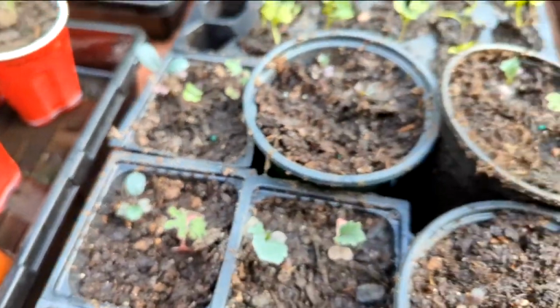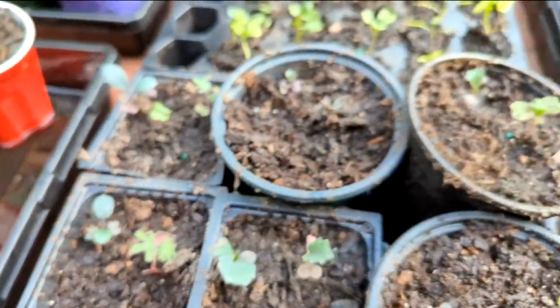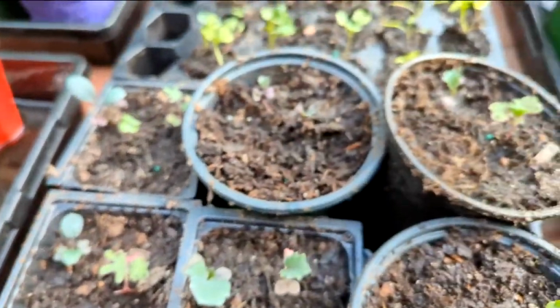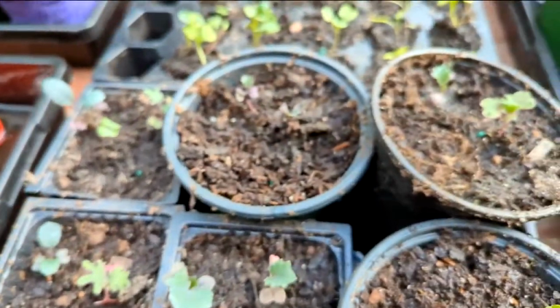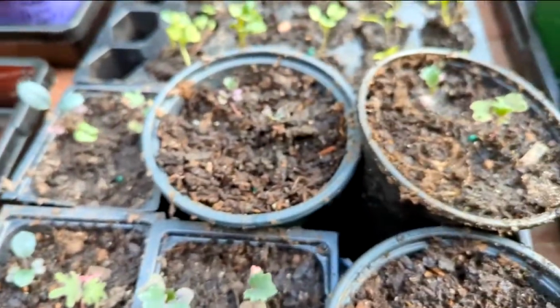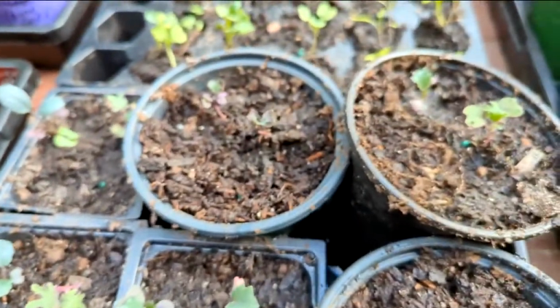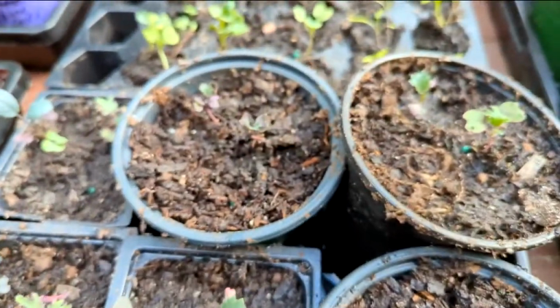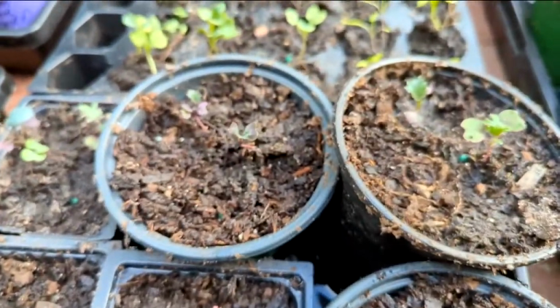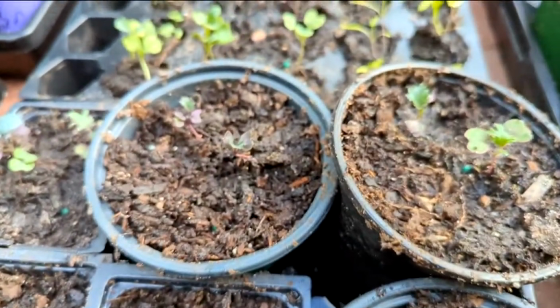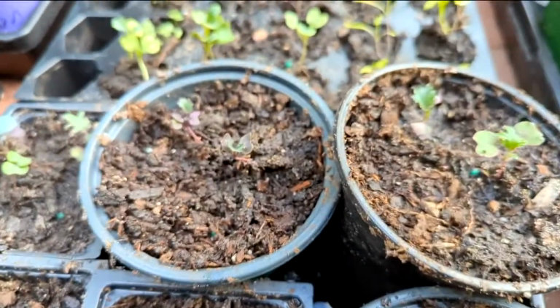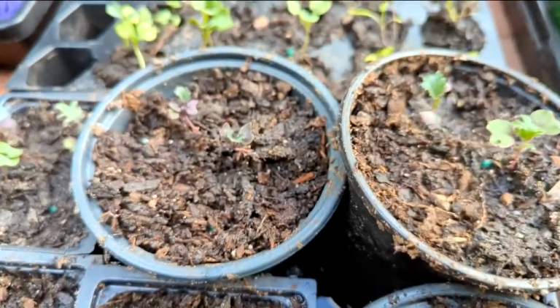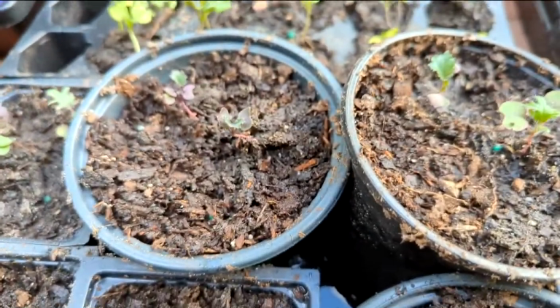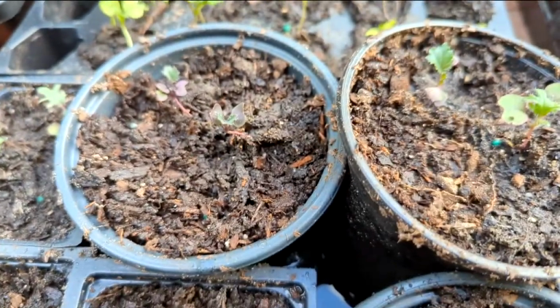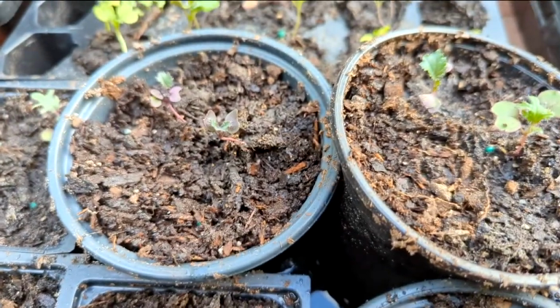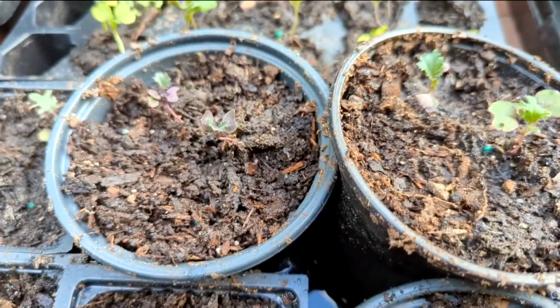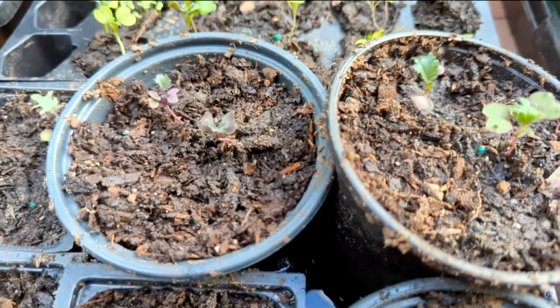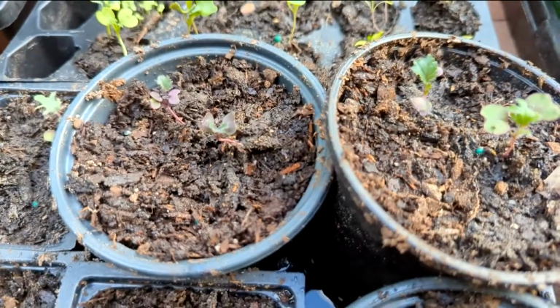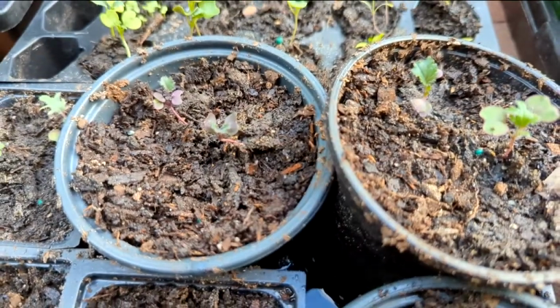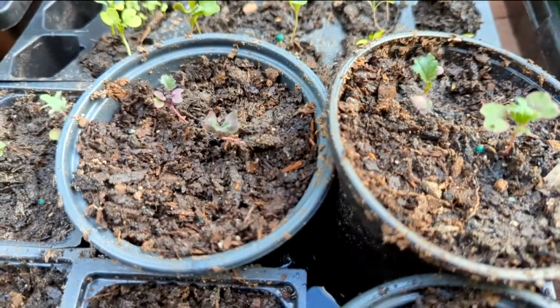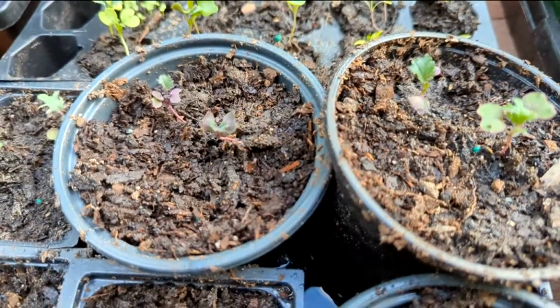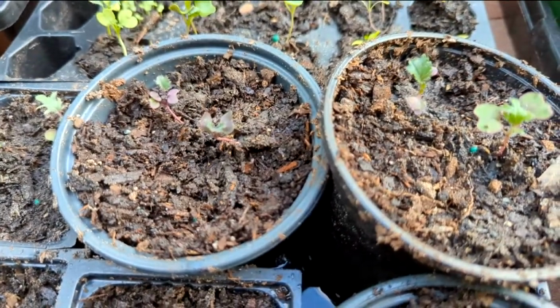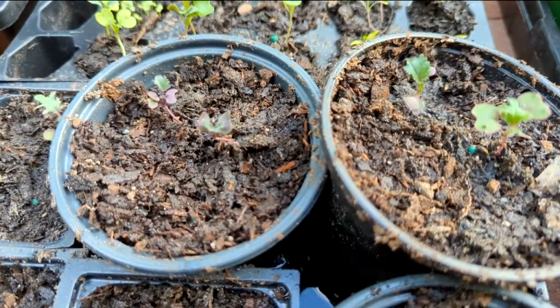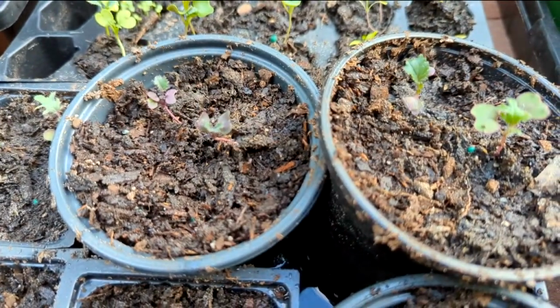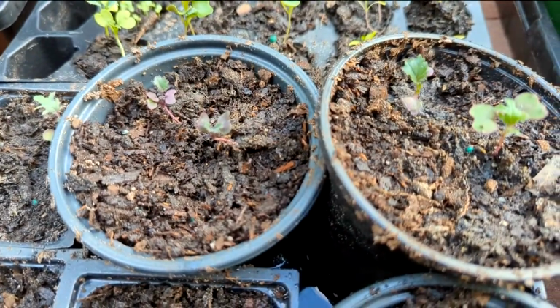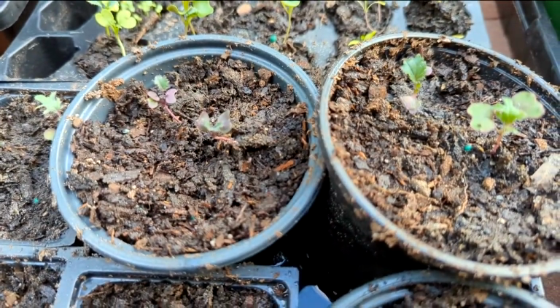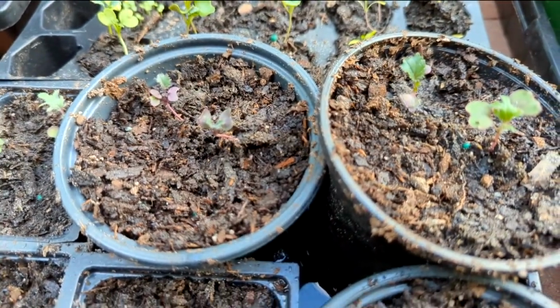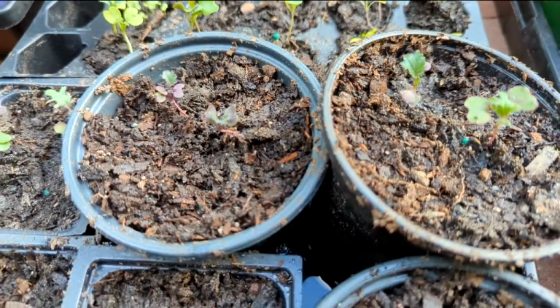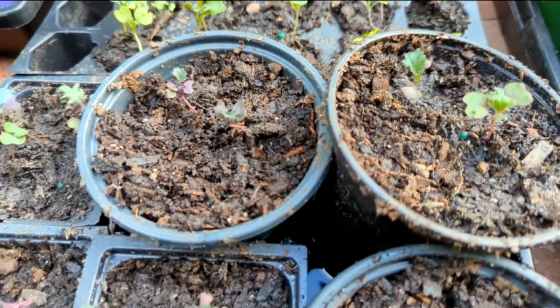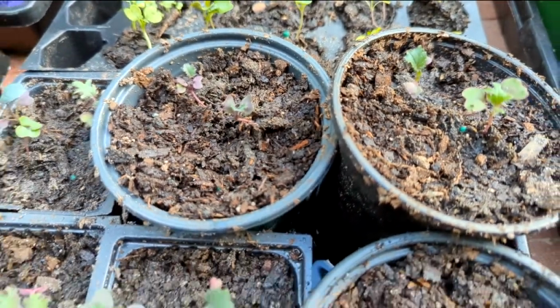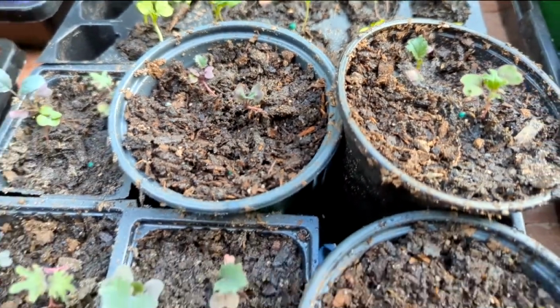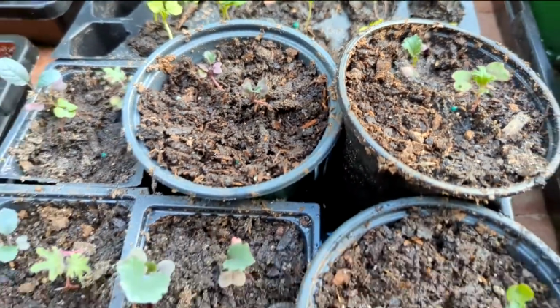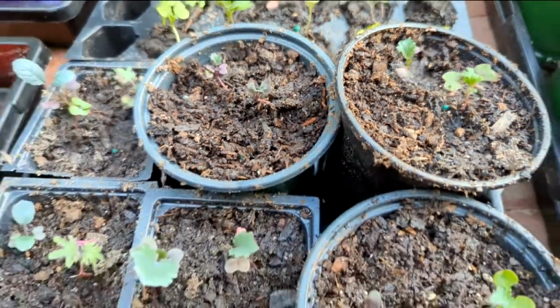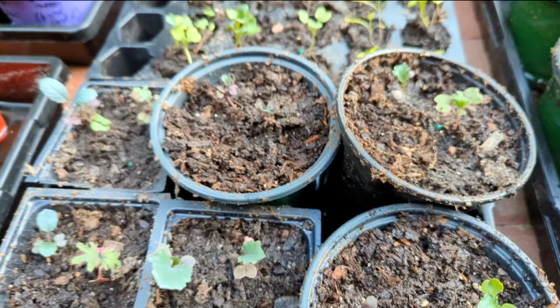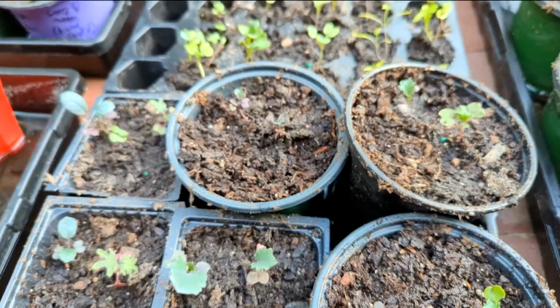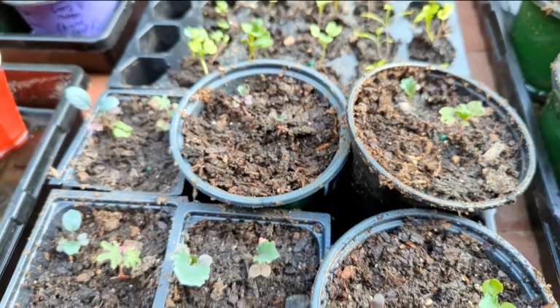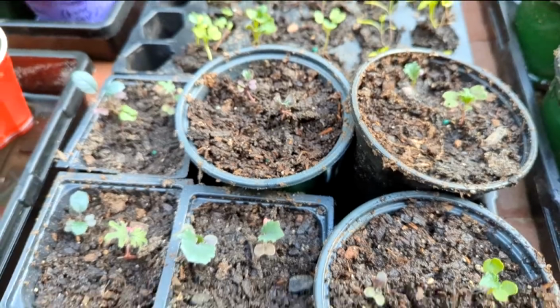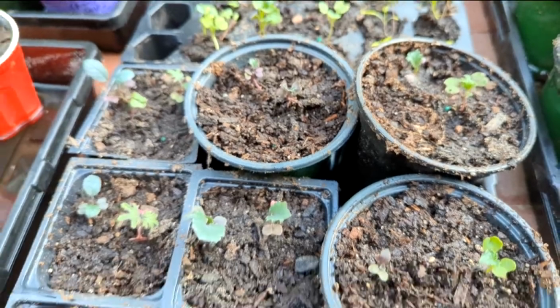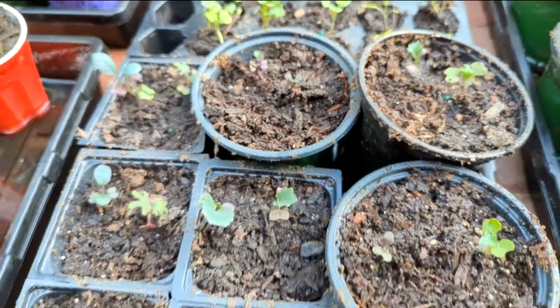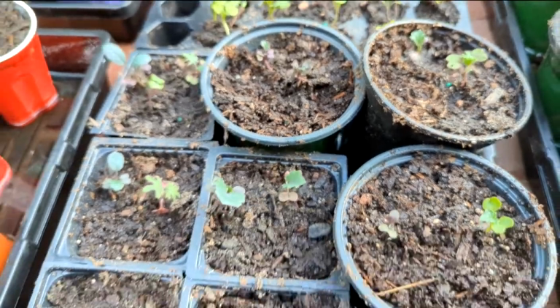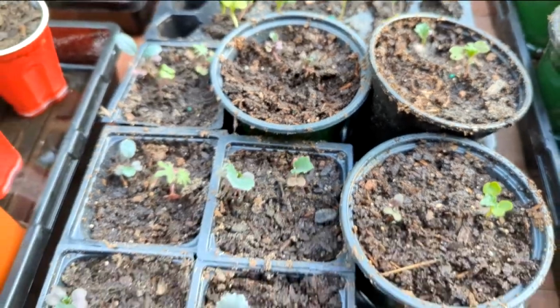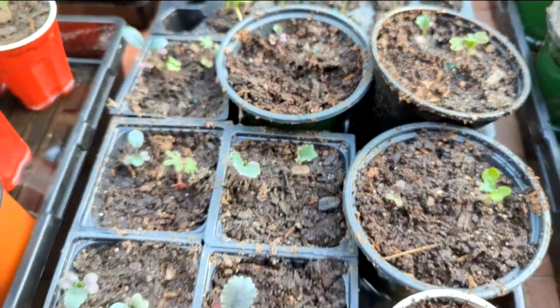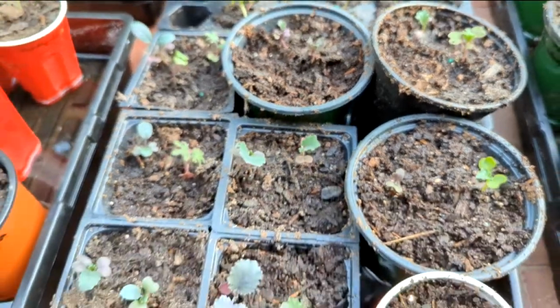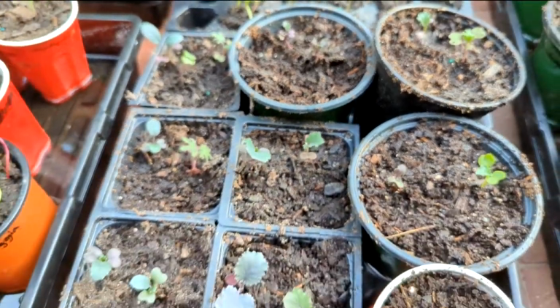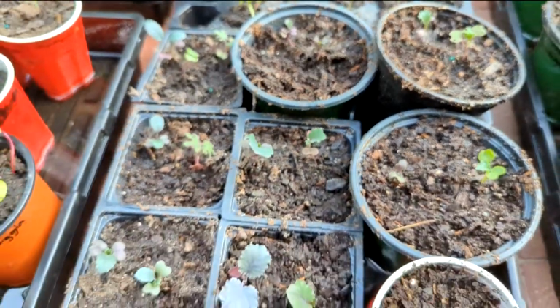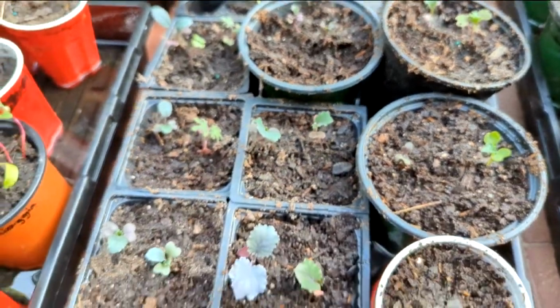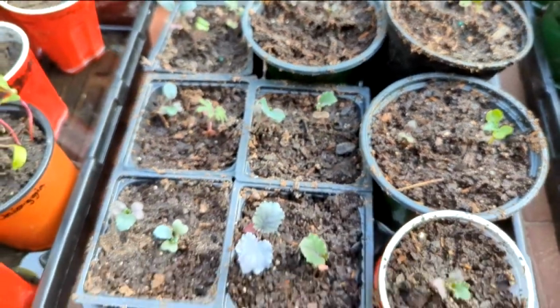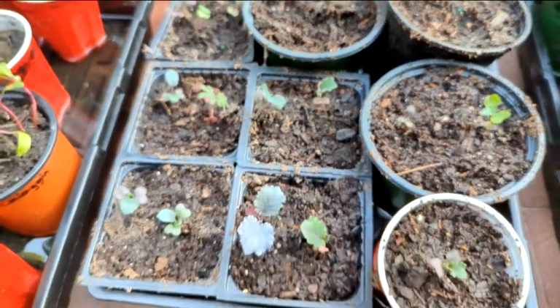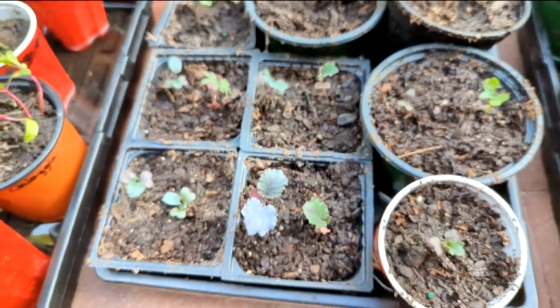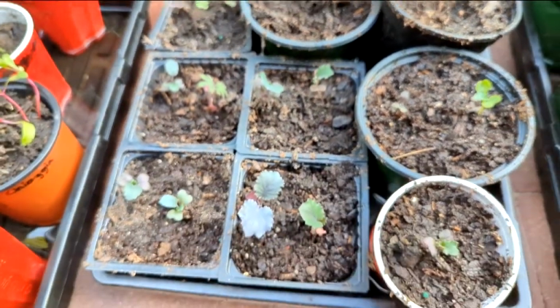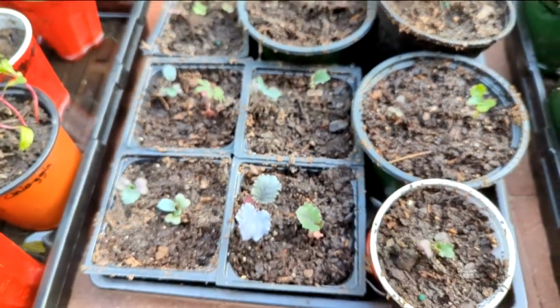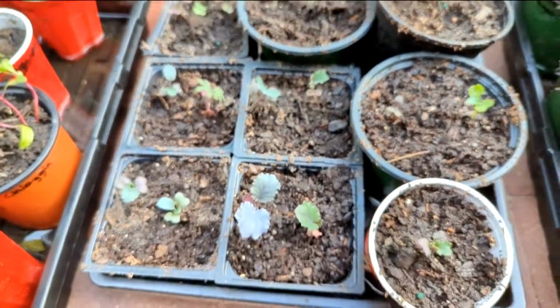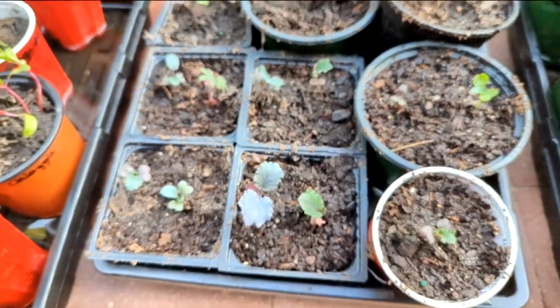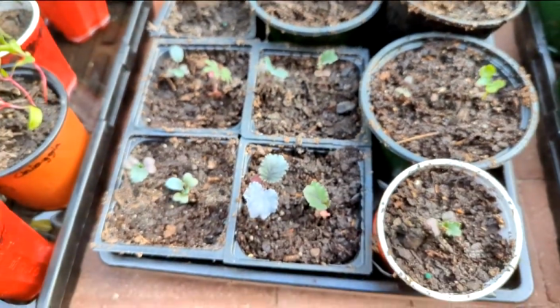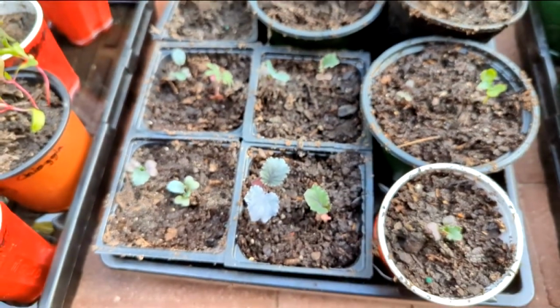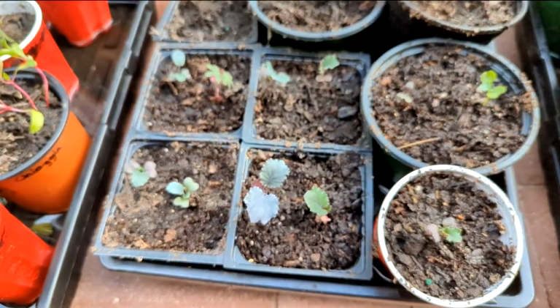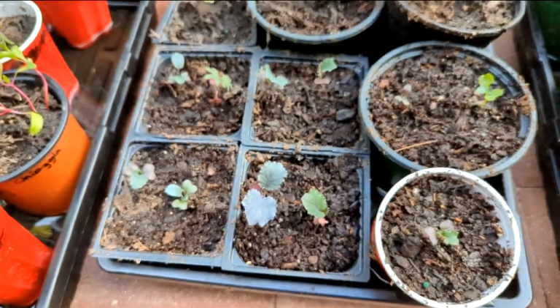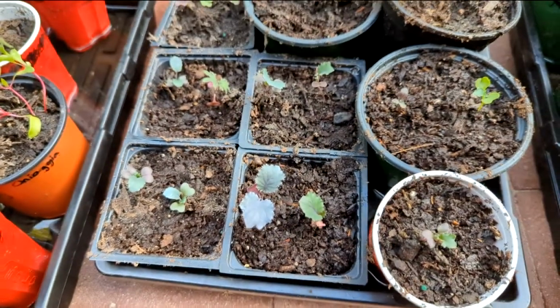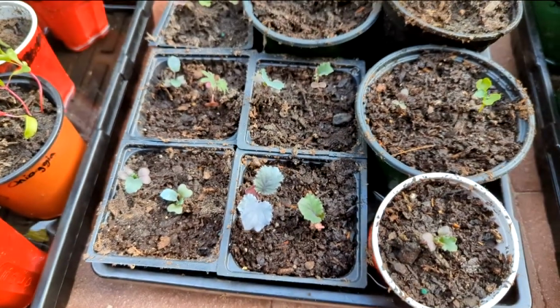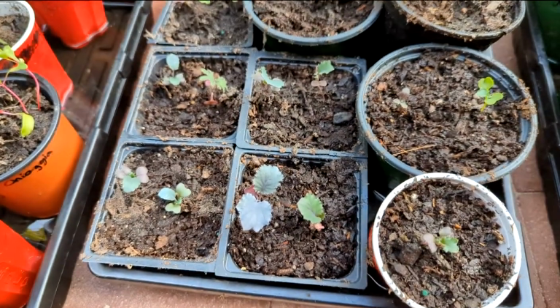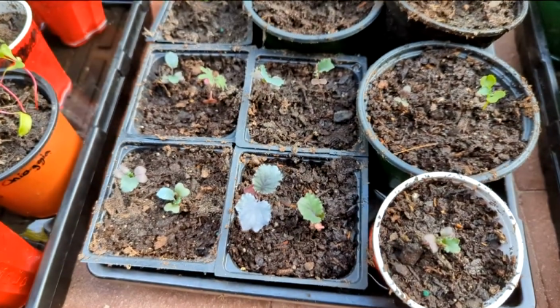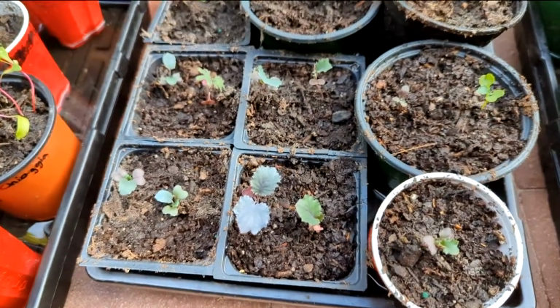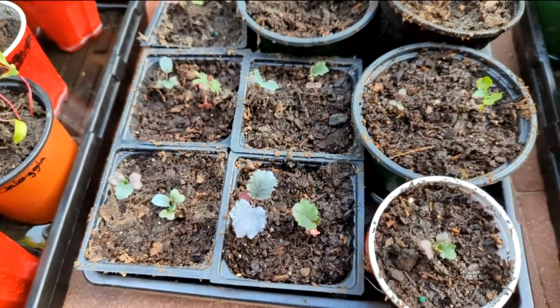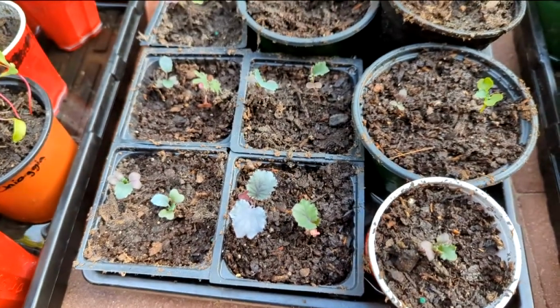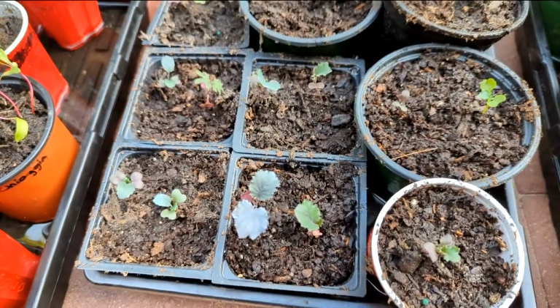We've got kale loading. I told Josh, my husband, all about it, and he was like, great — but he likes kale when it's cooked.